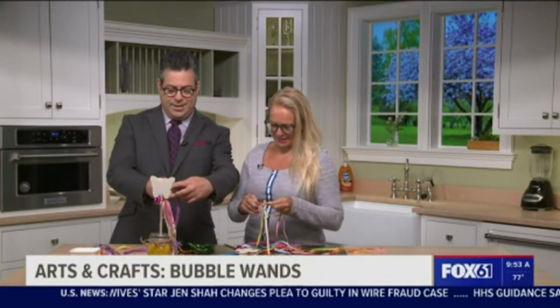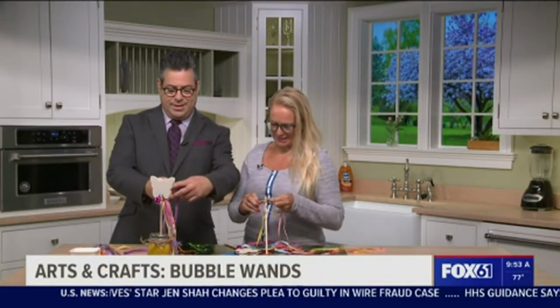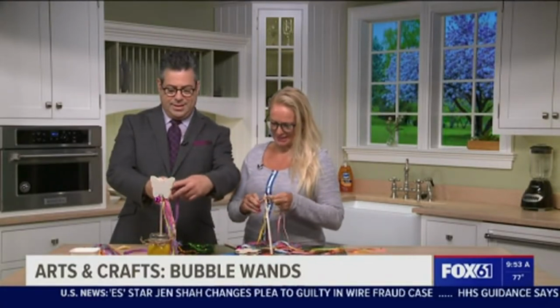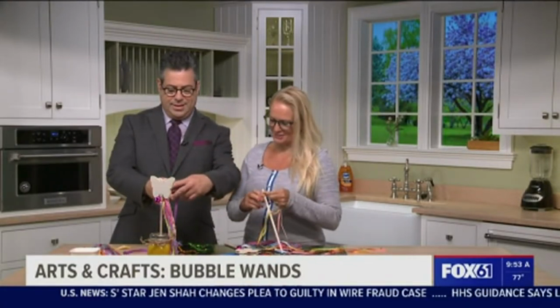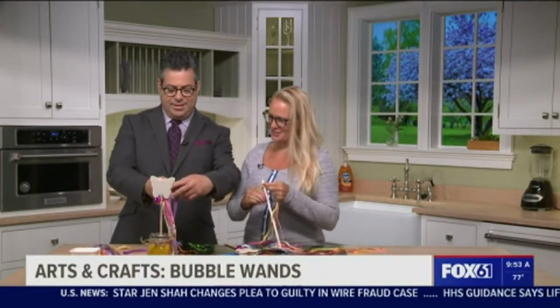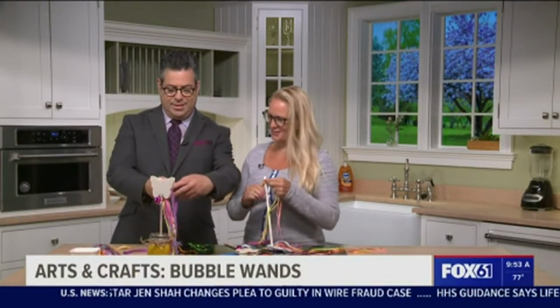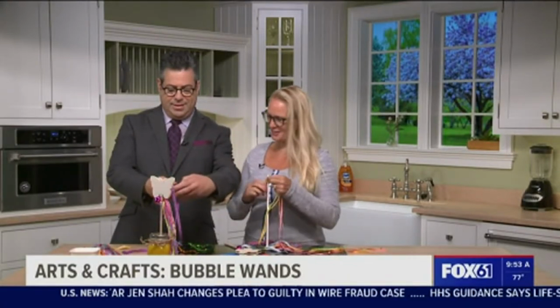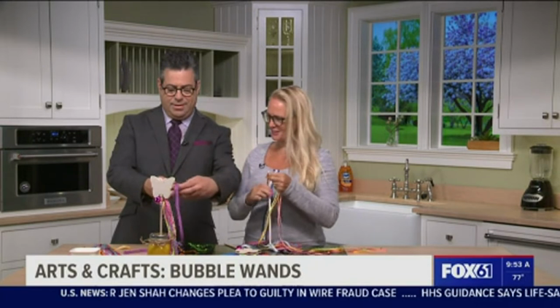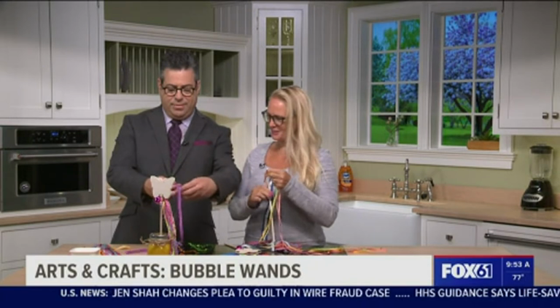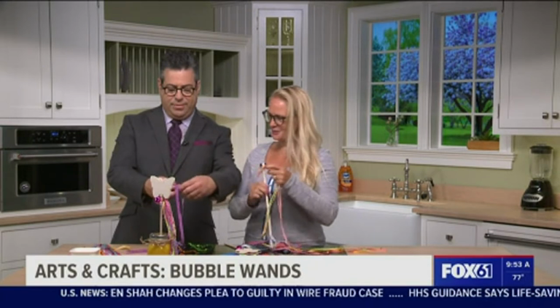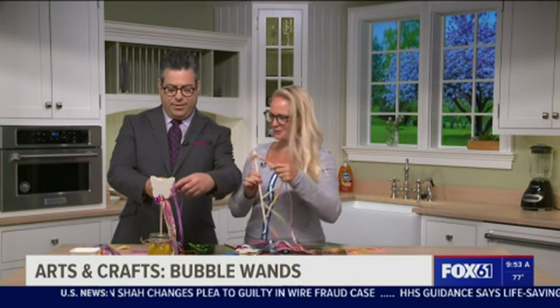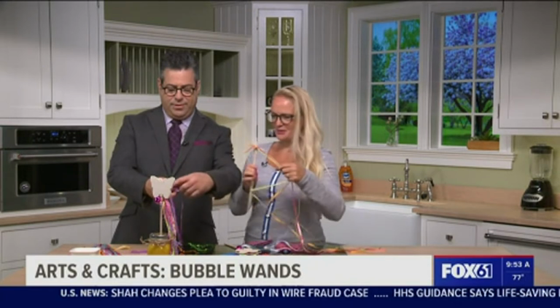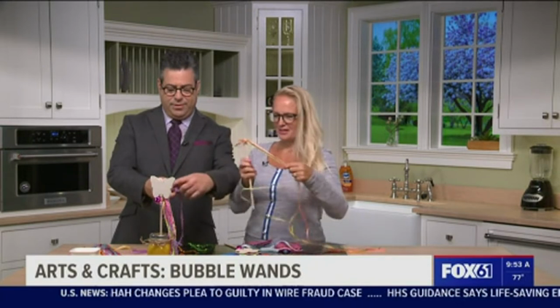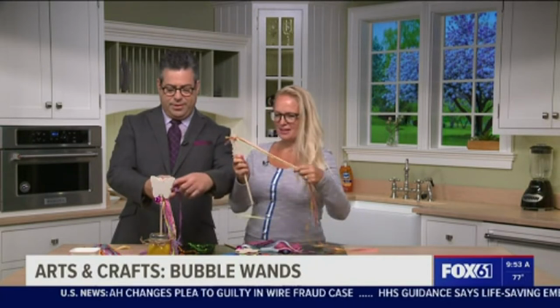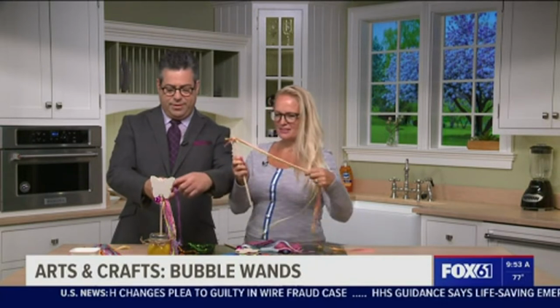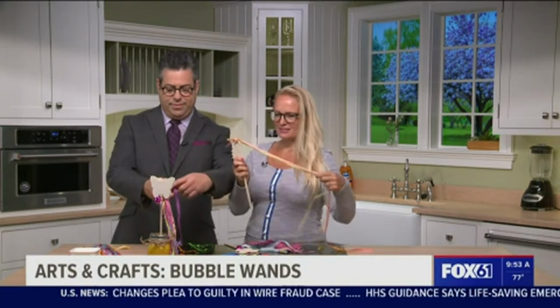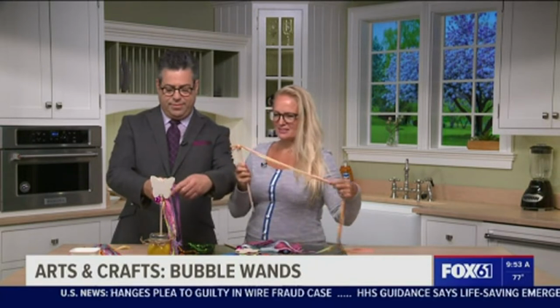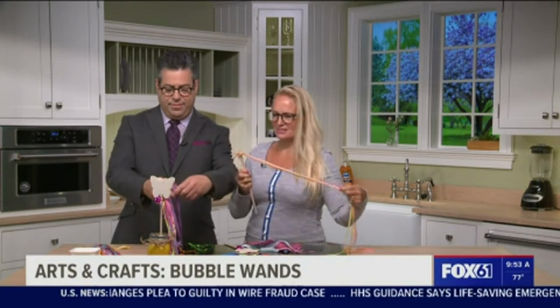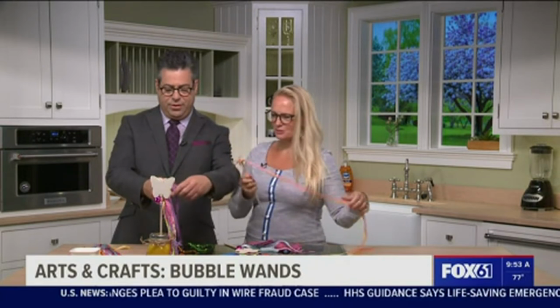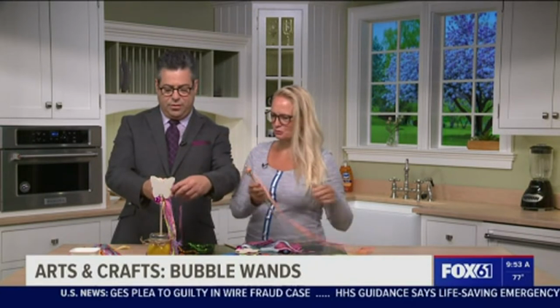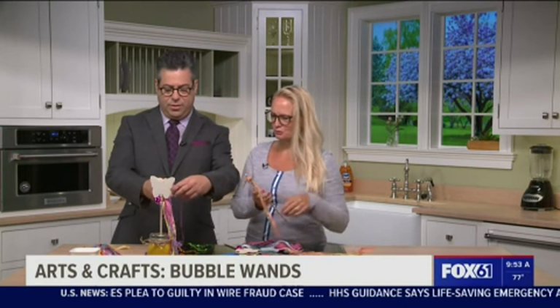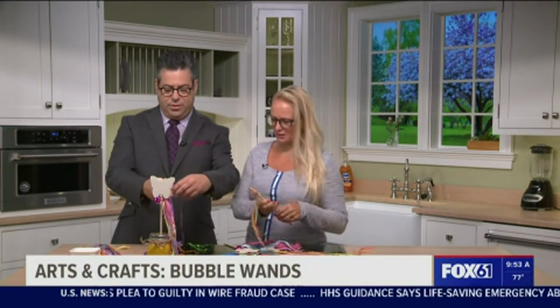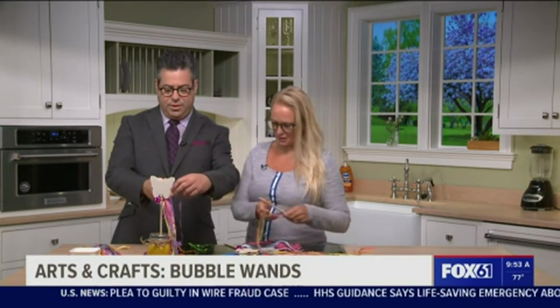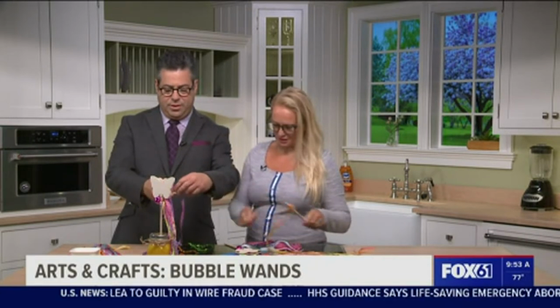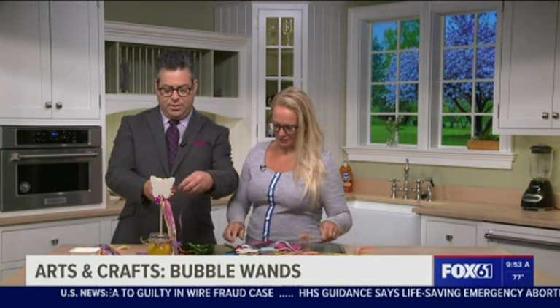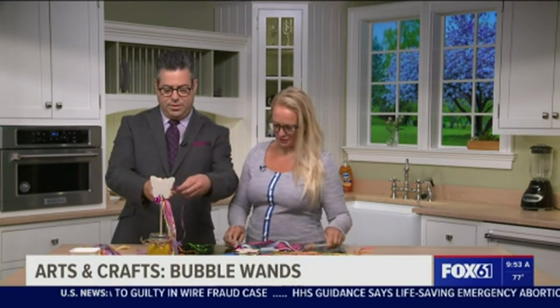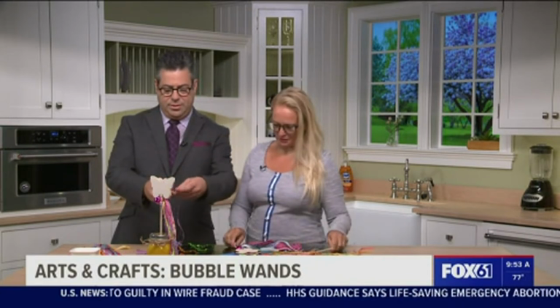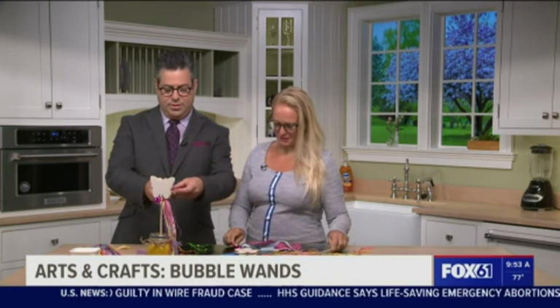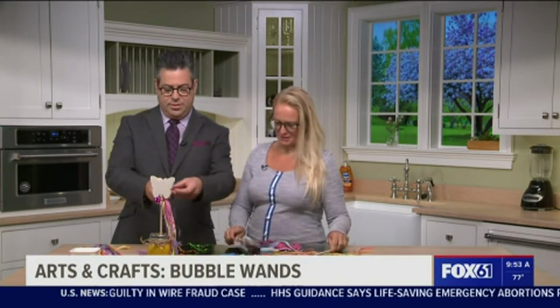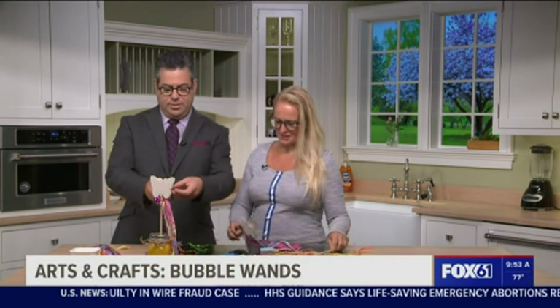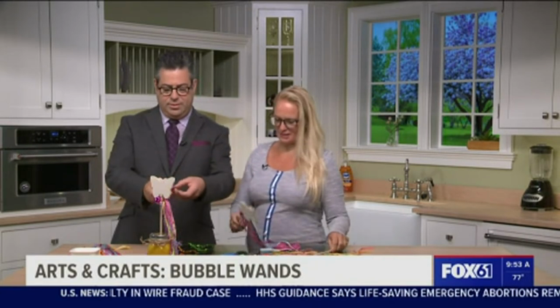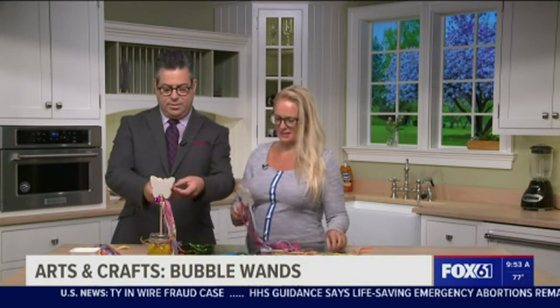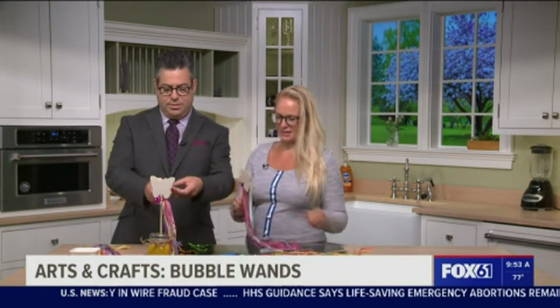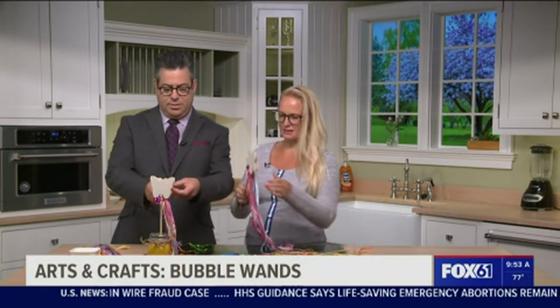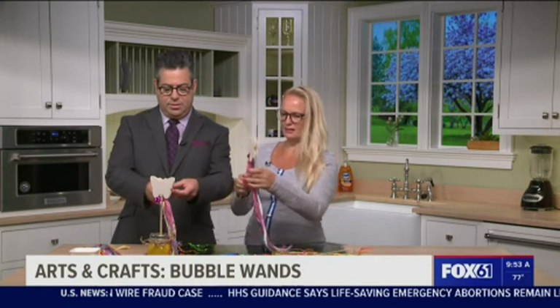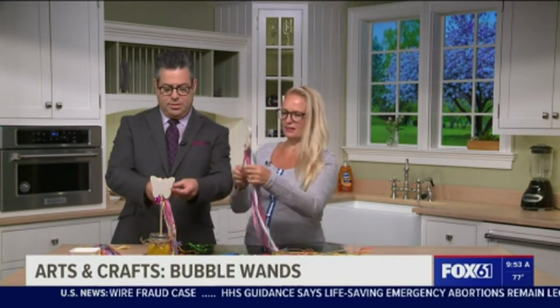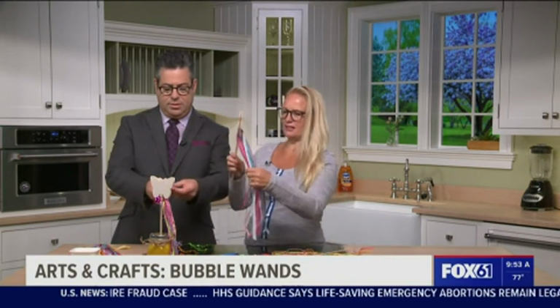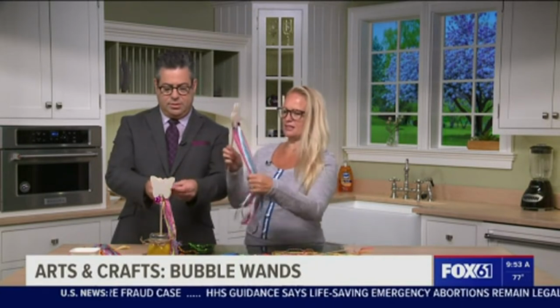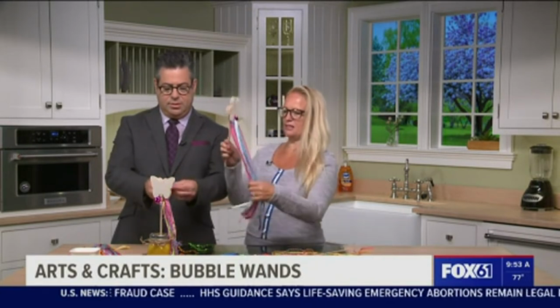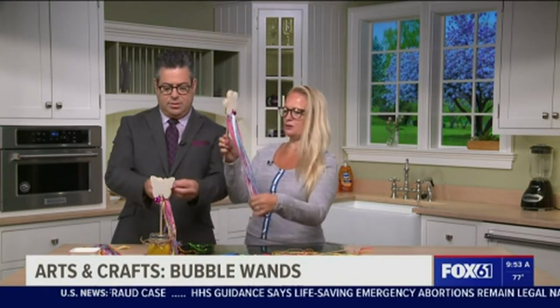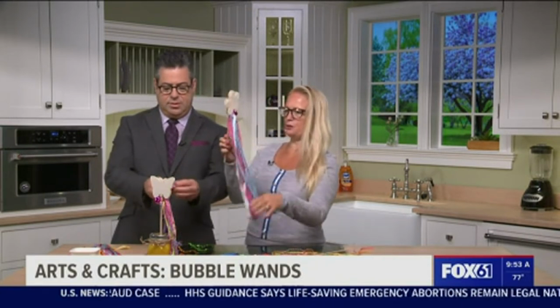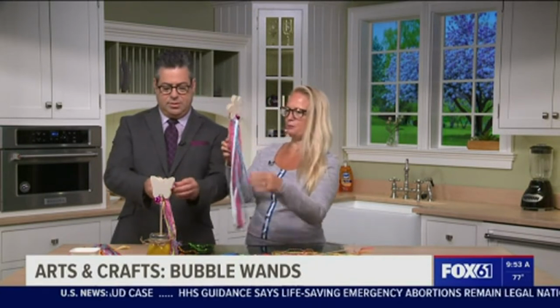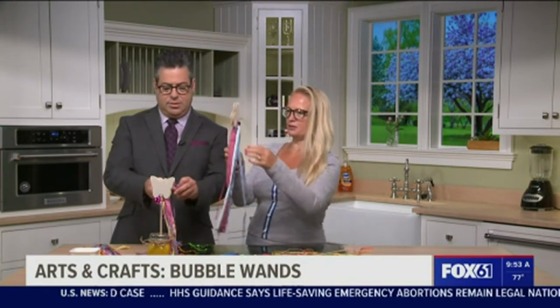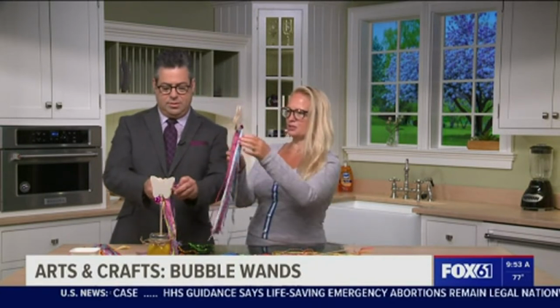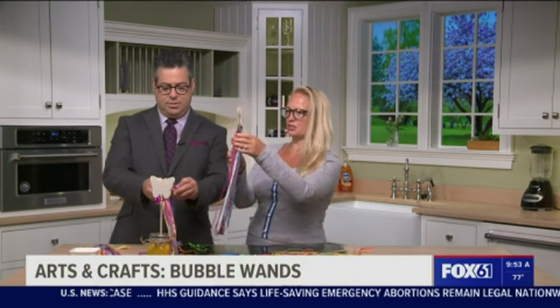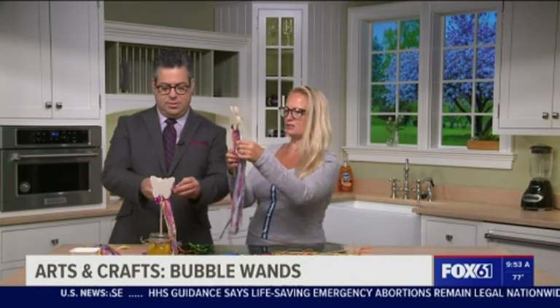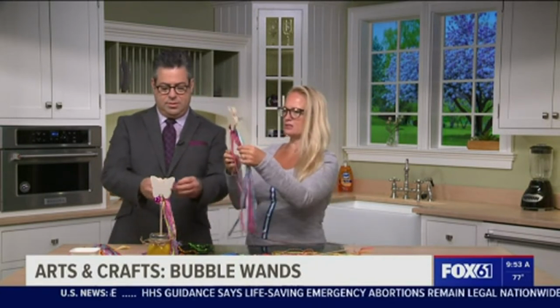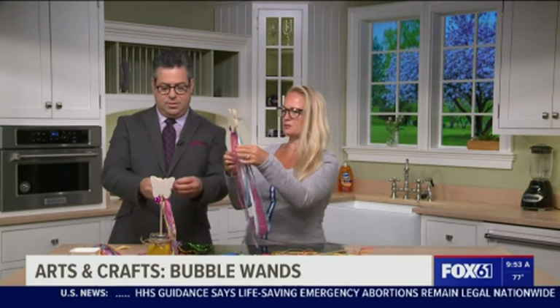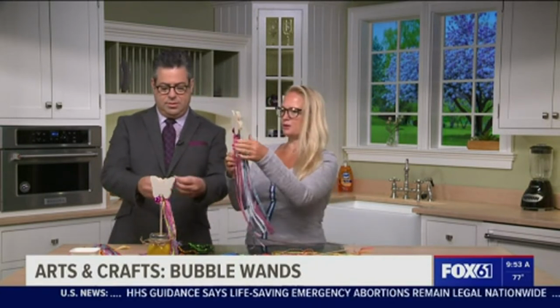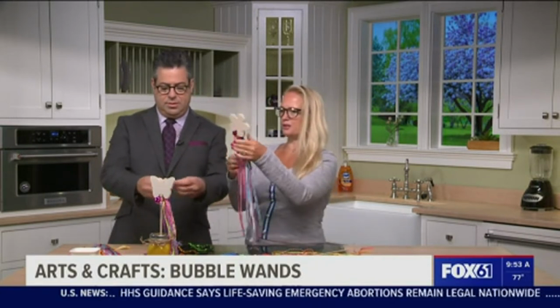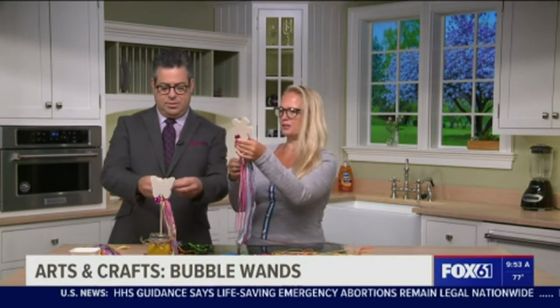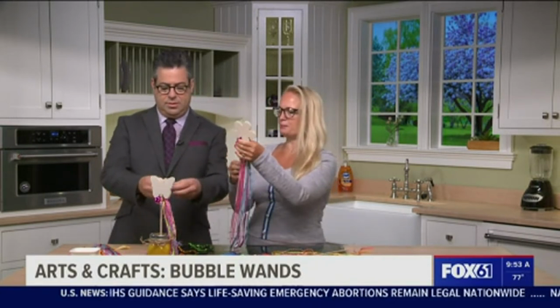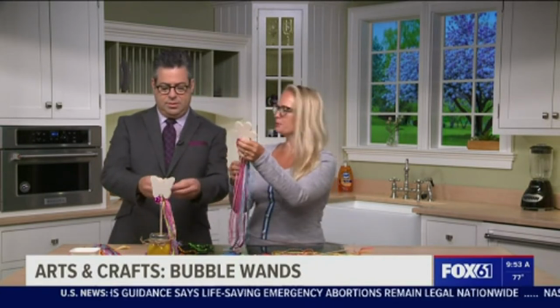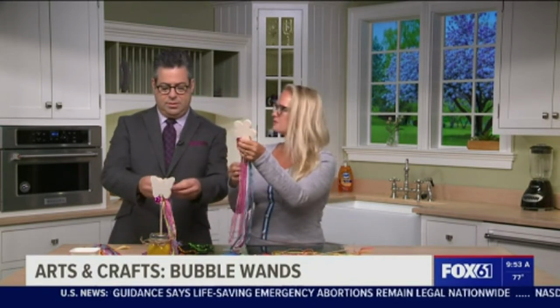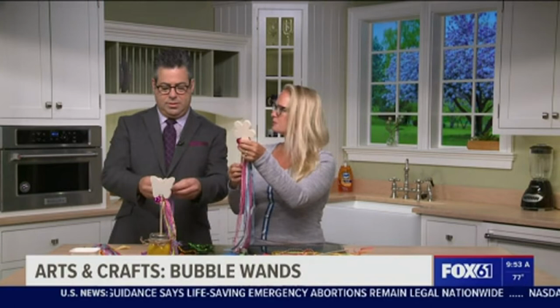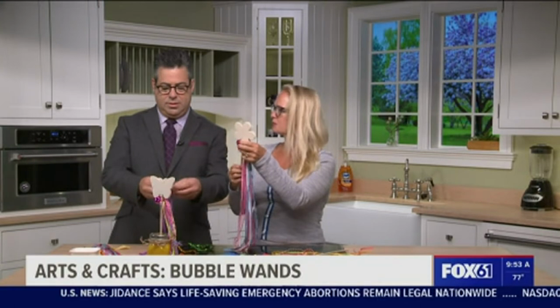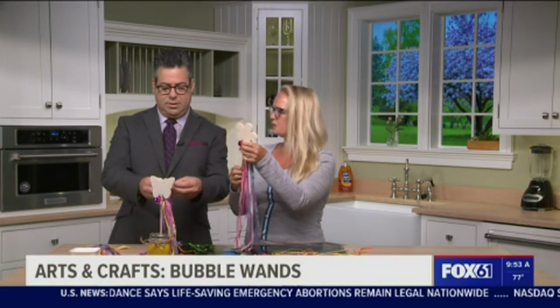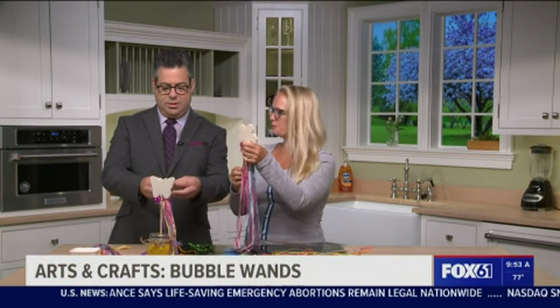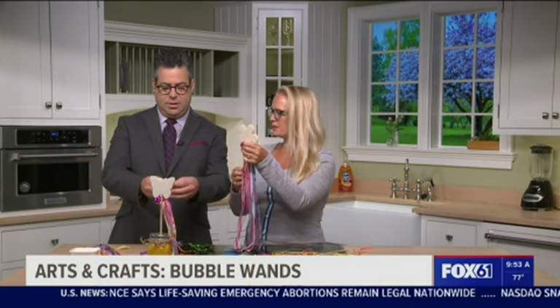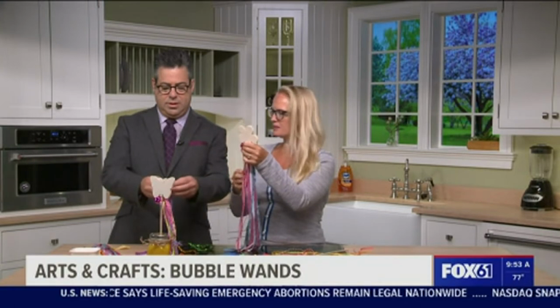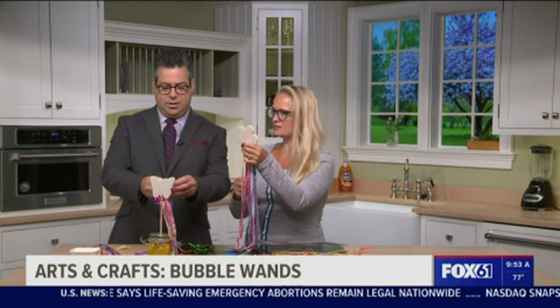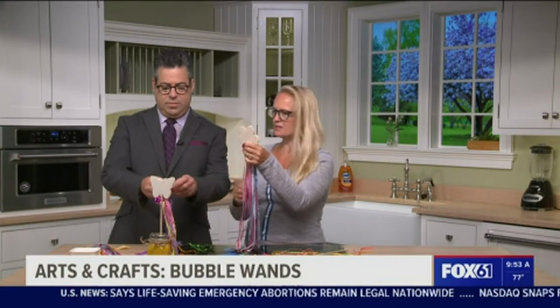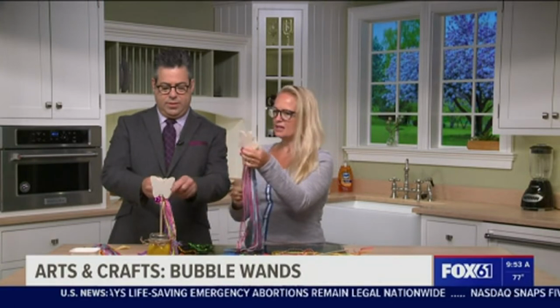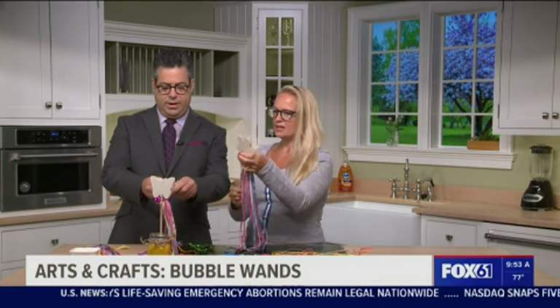This looks really cute, because I tied a whole bunch on this one, and then I put some little bells on it.